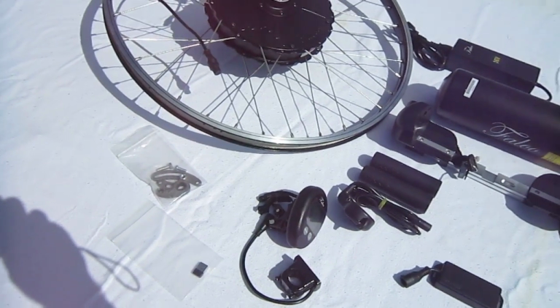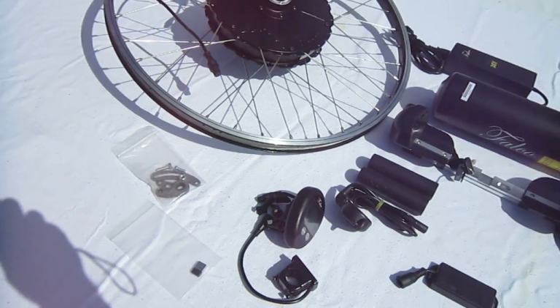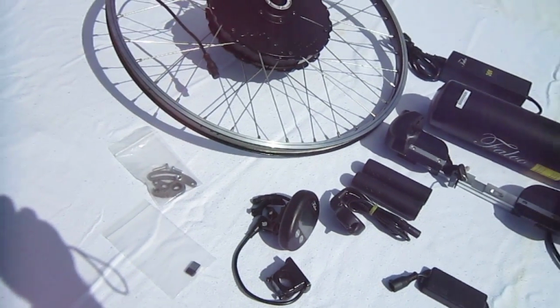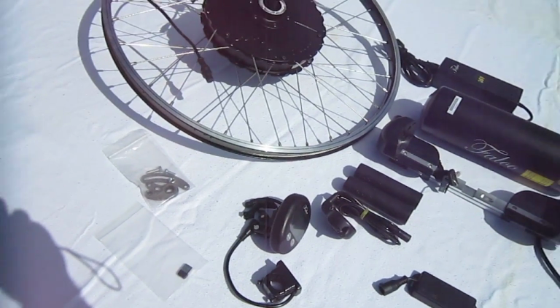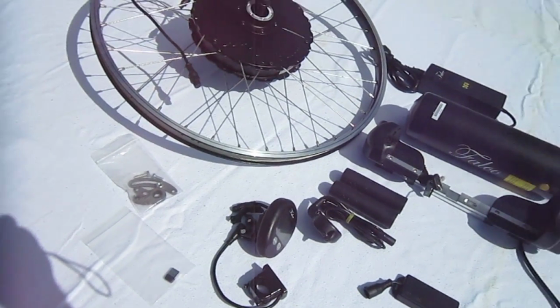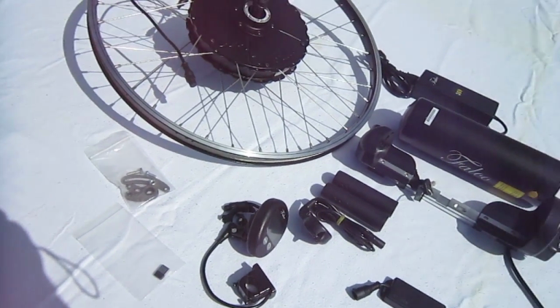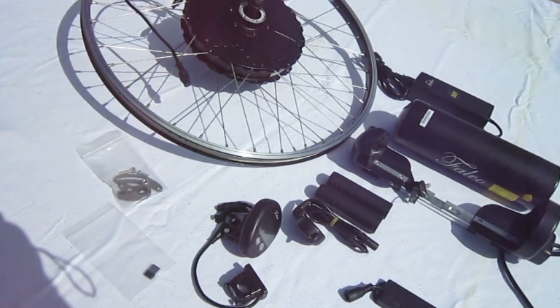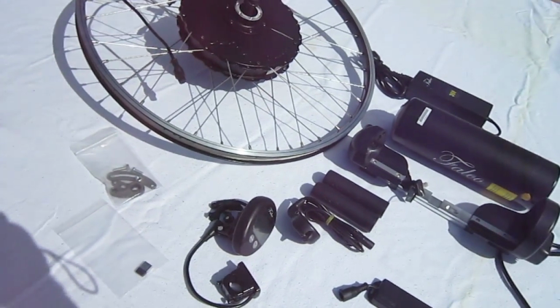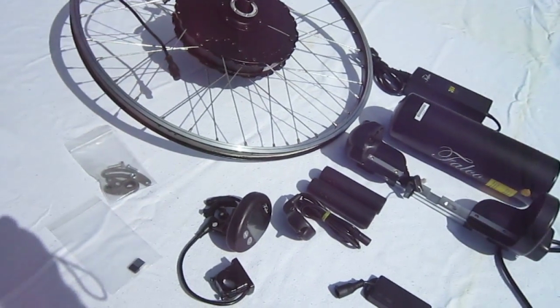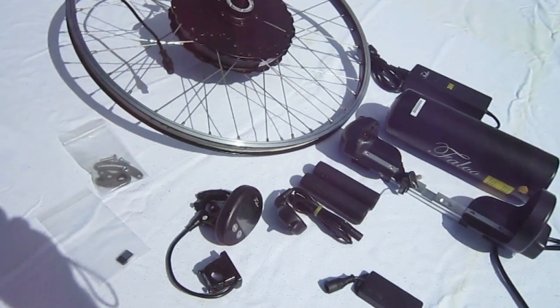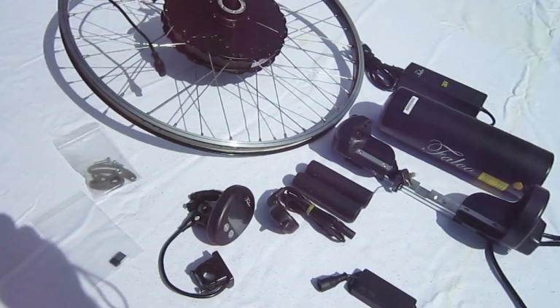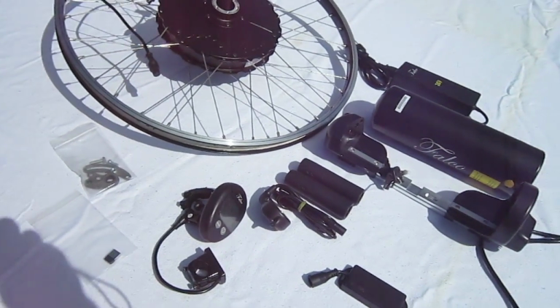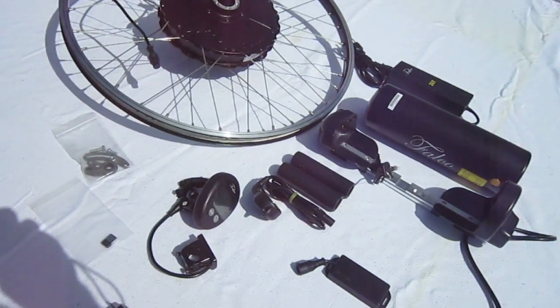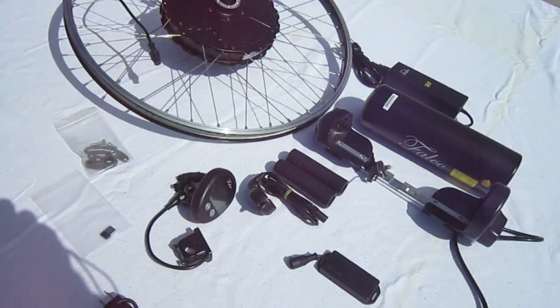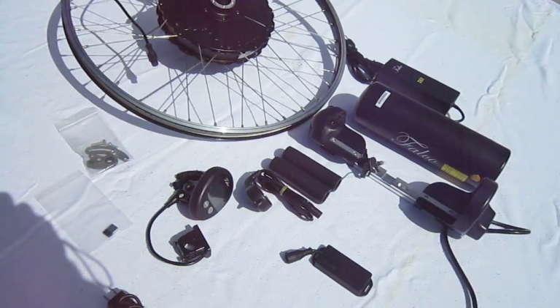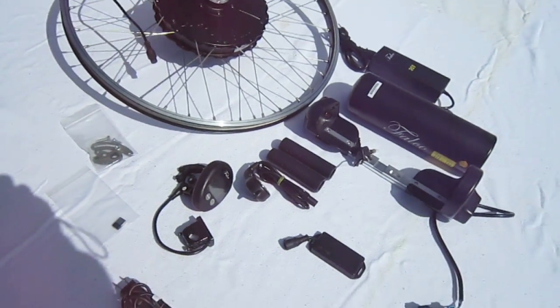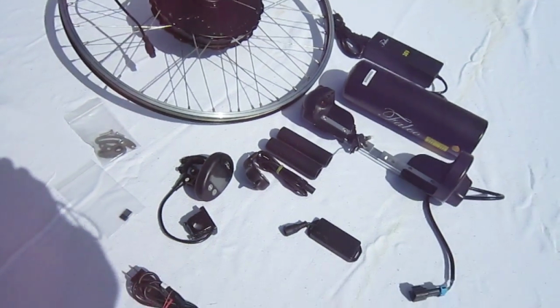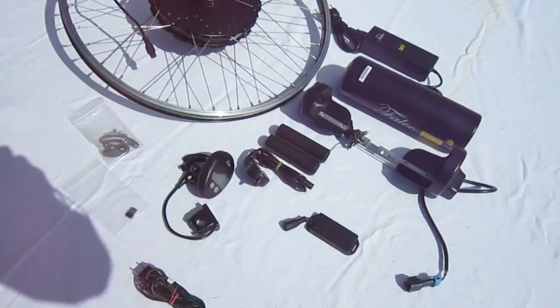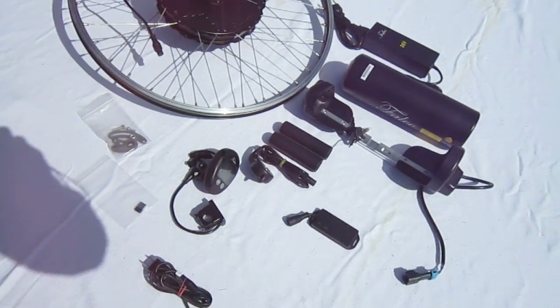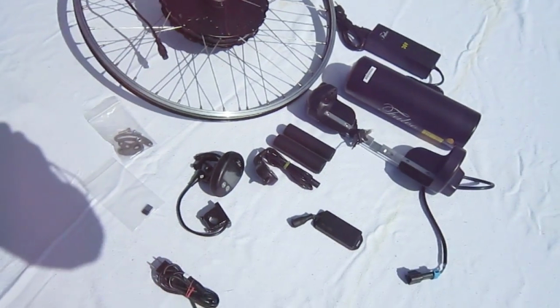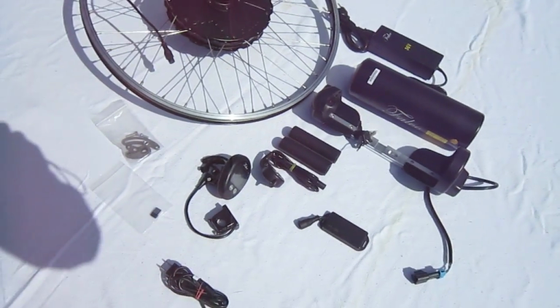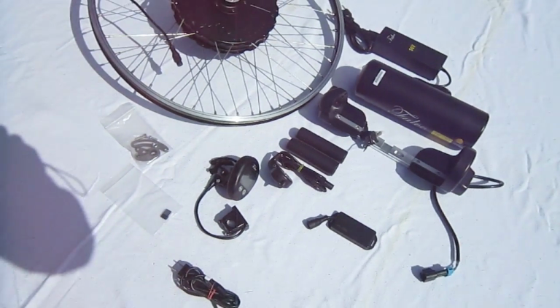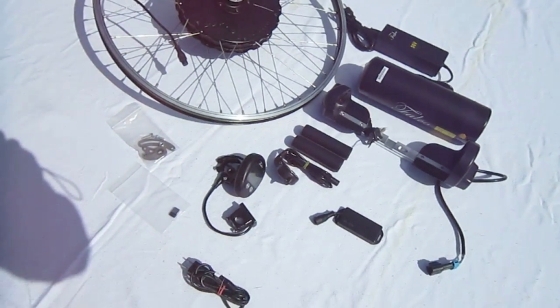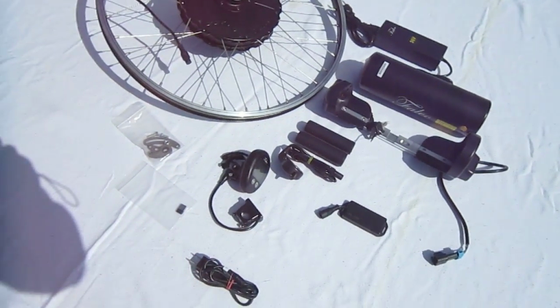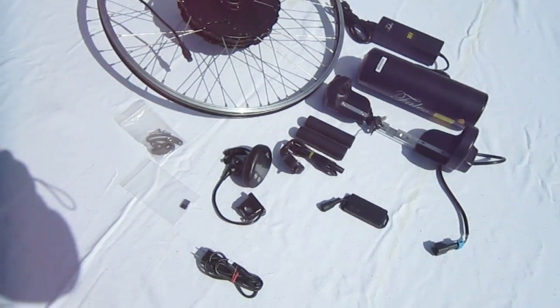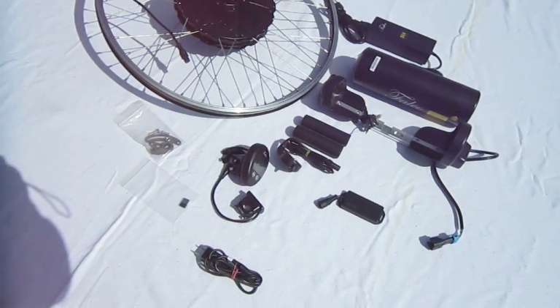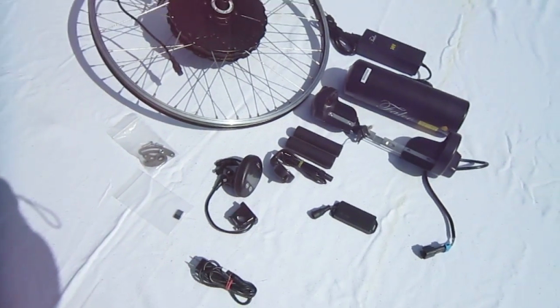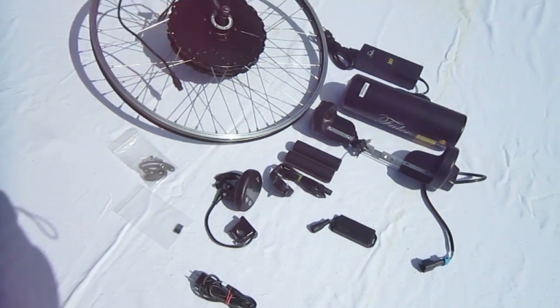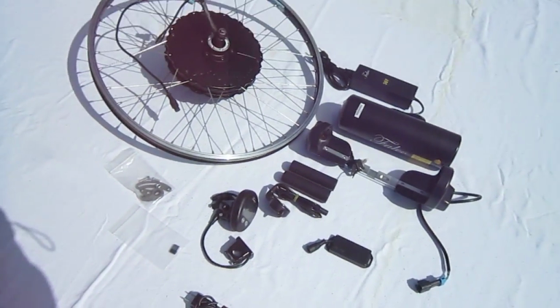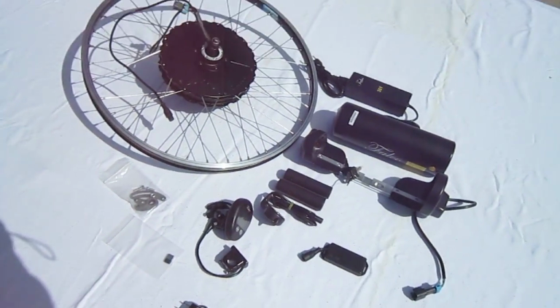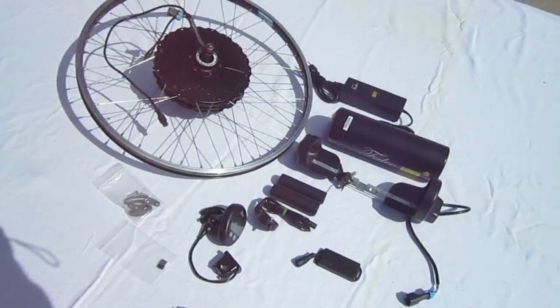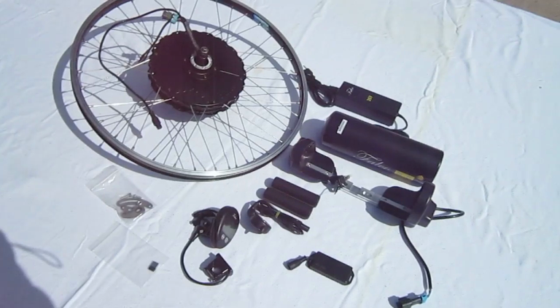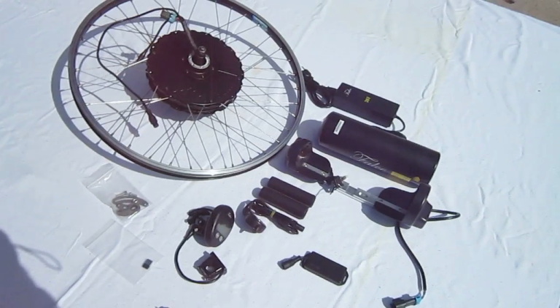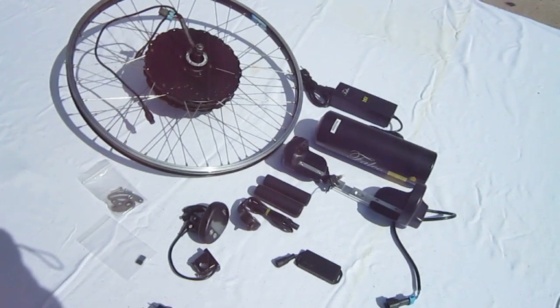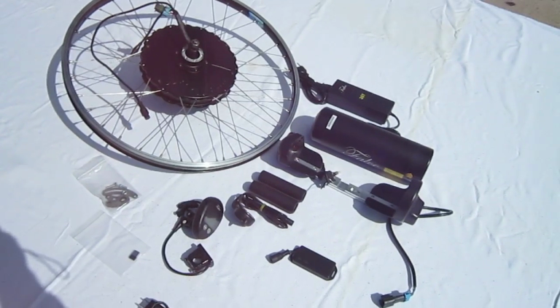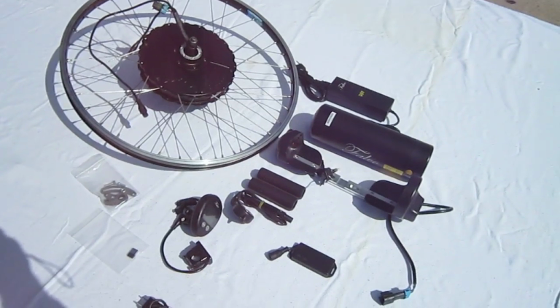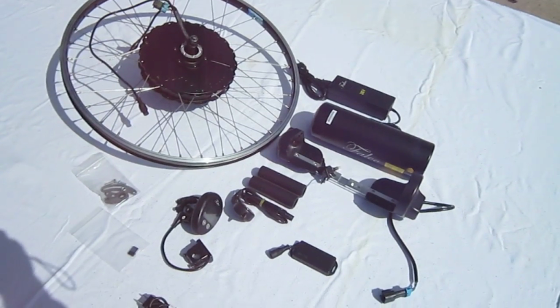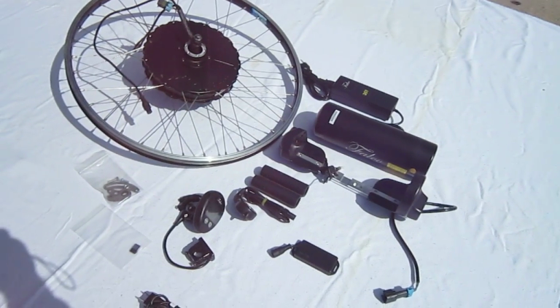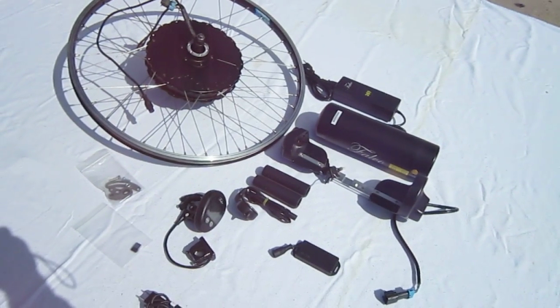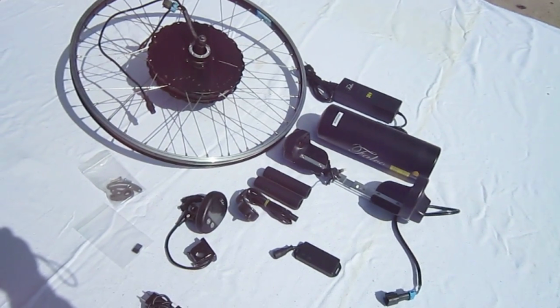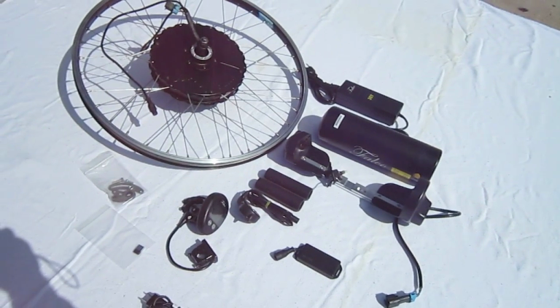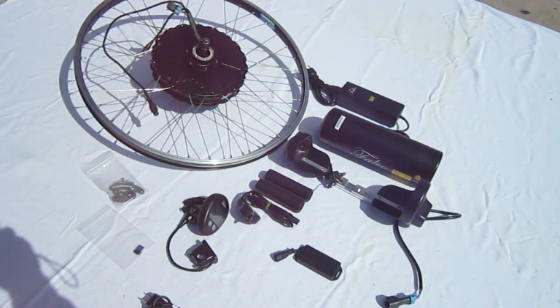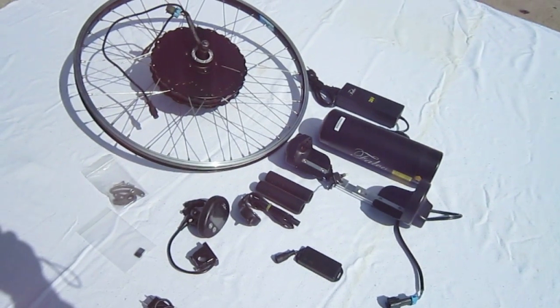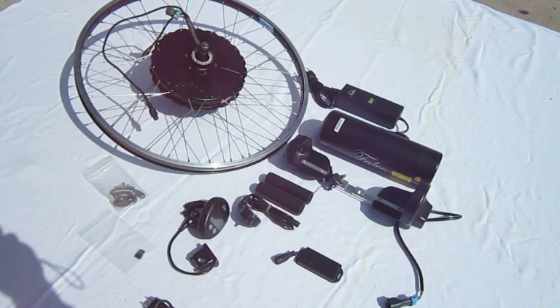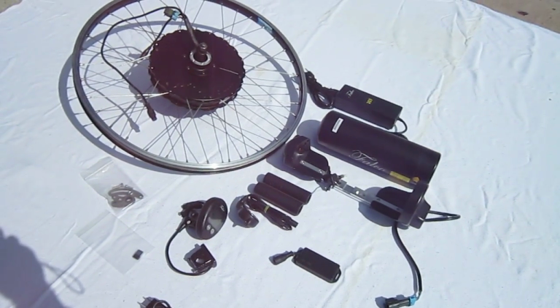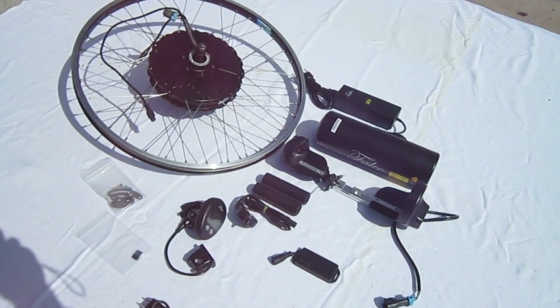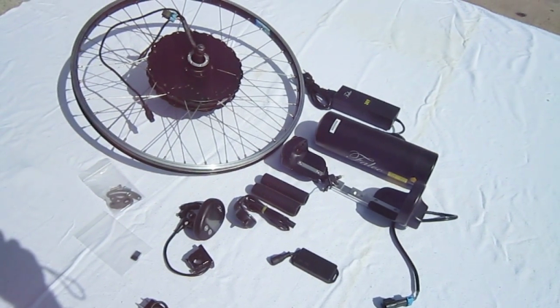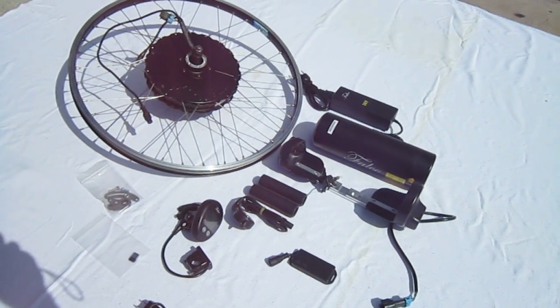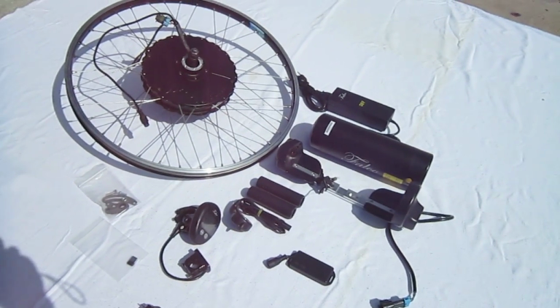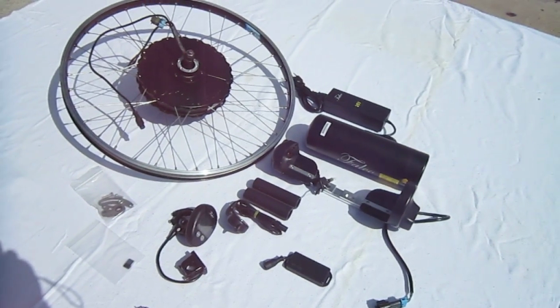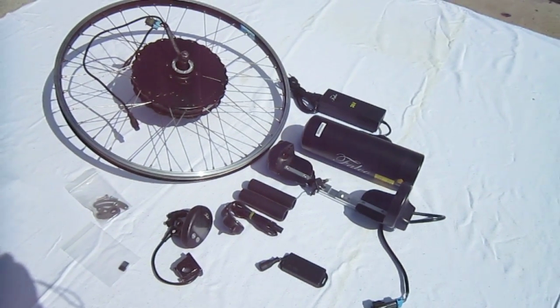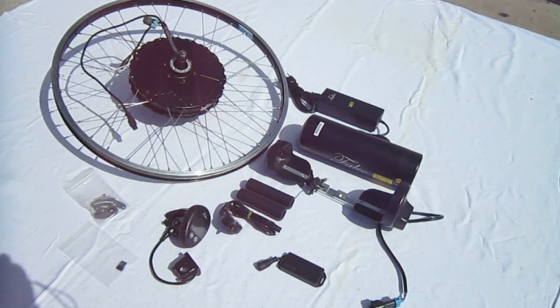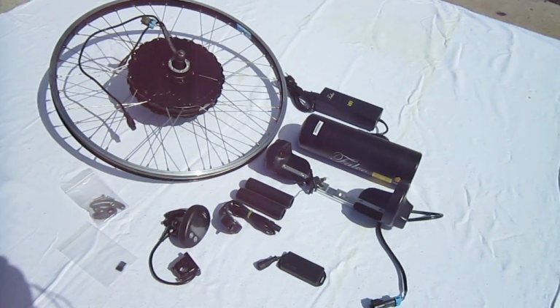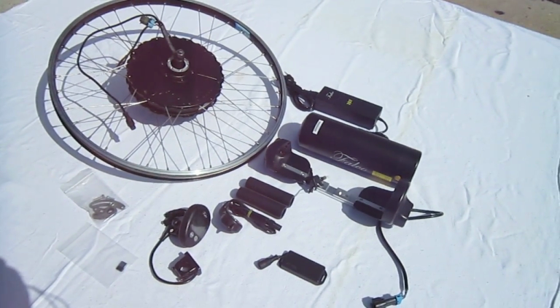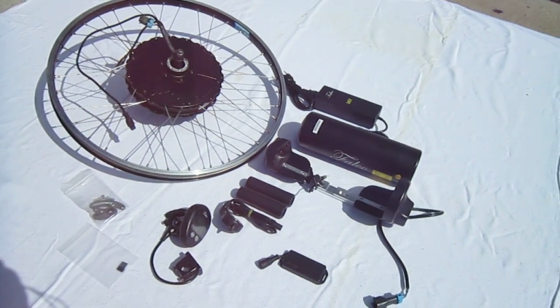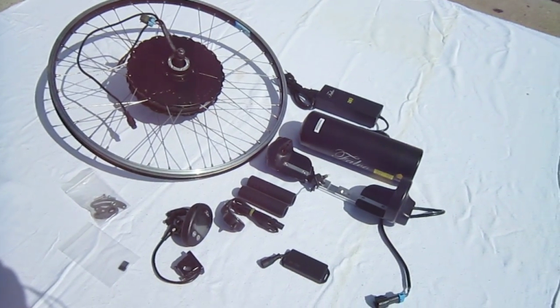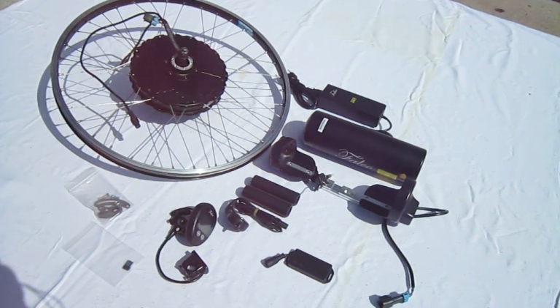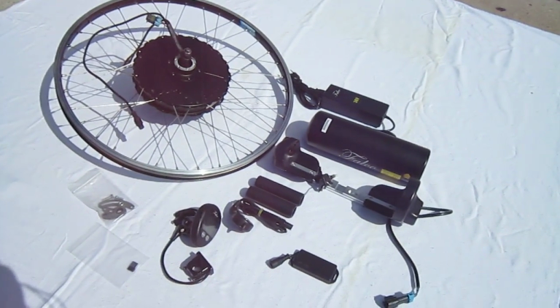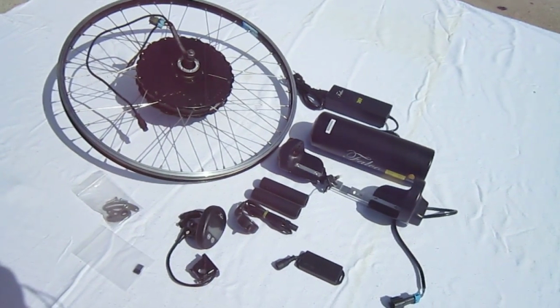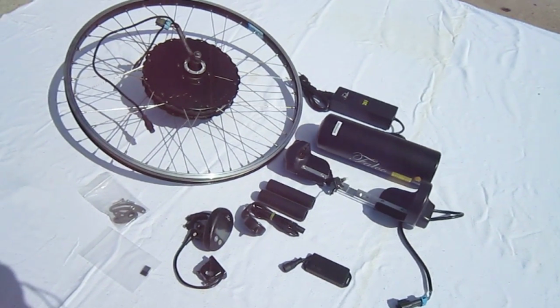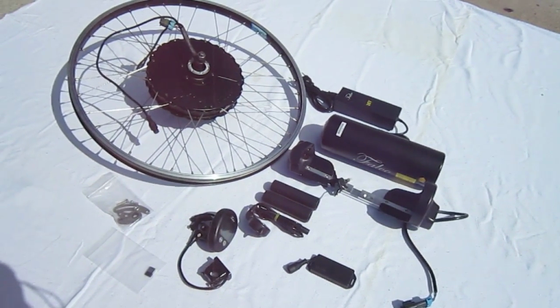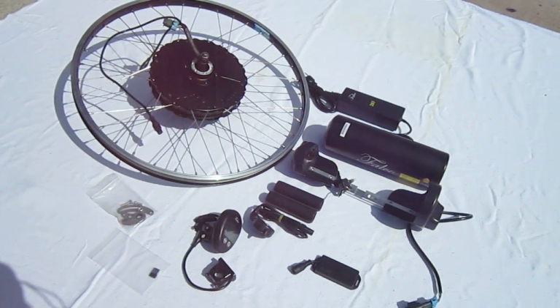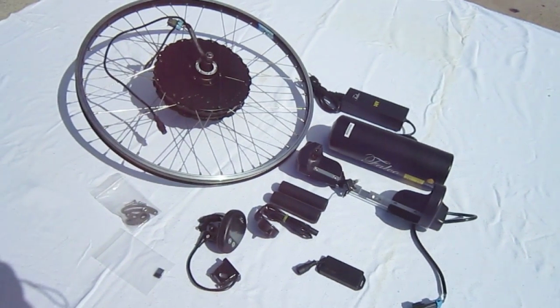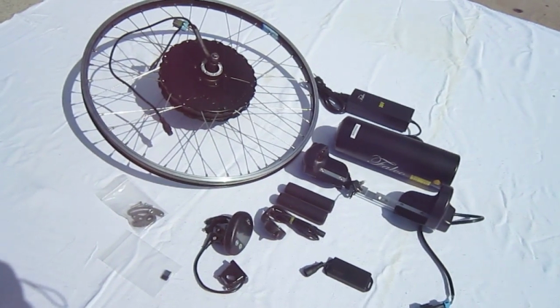It comes with a torque arm and different things to make it all work together. This is a 36-volt, 500-watt system, 11.6 amp hours.